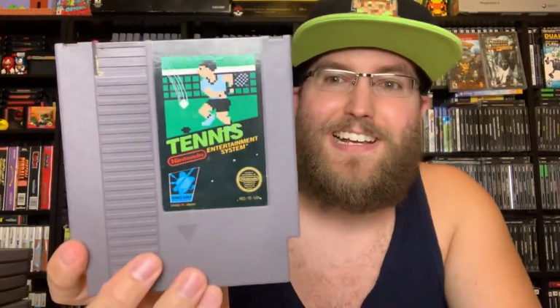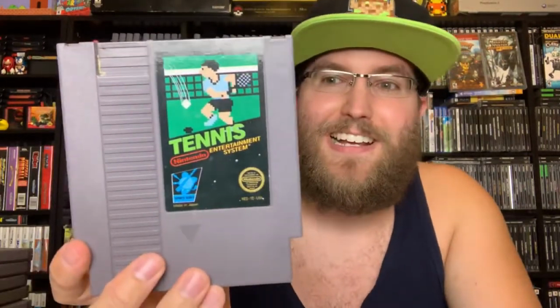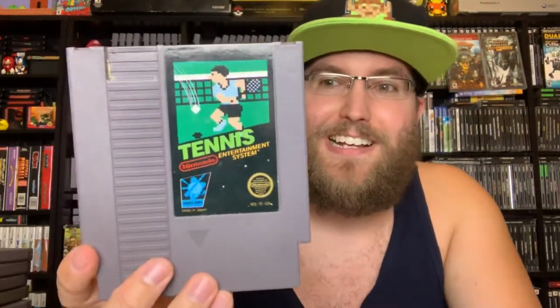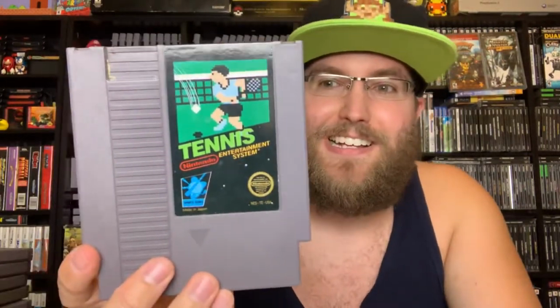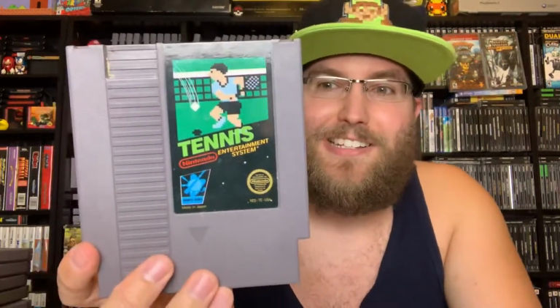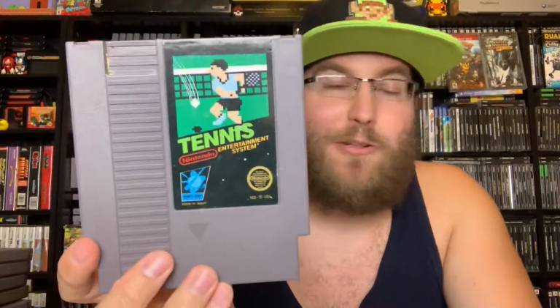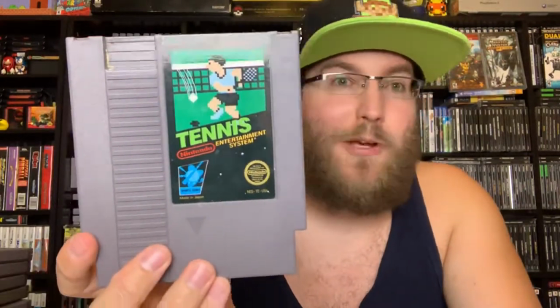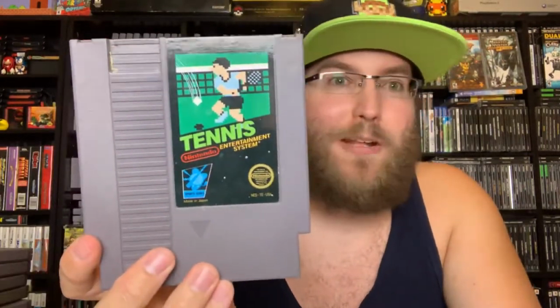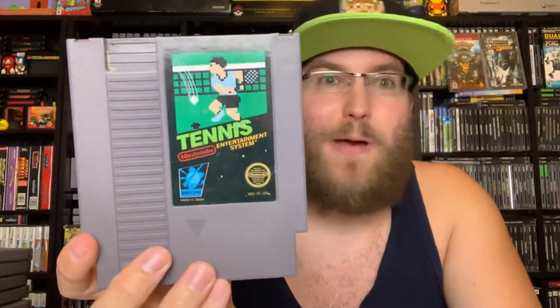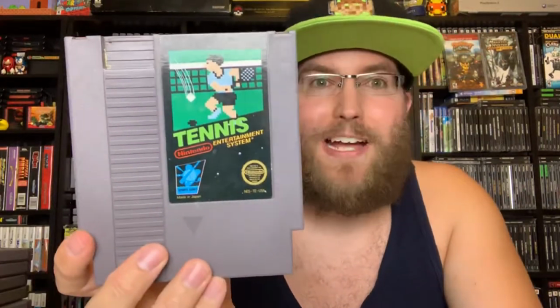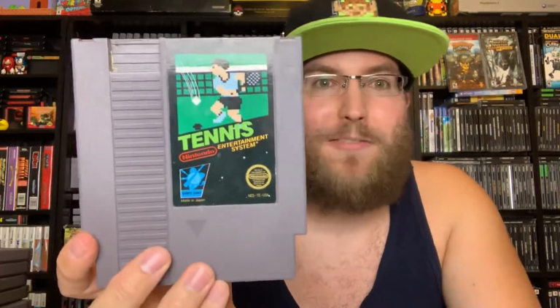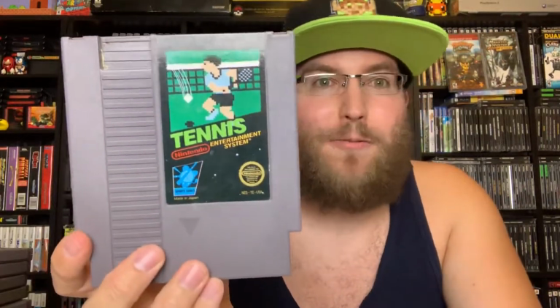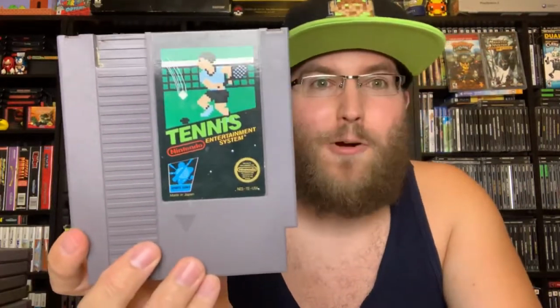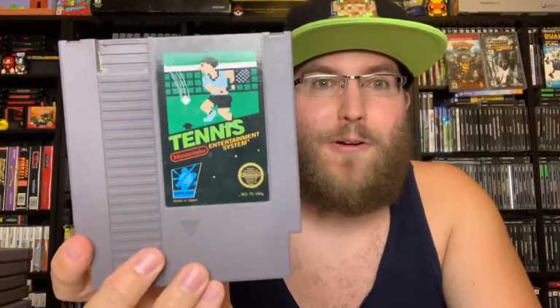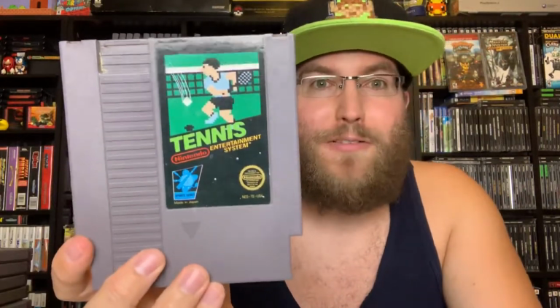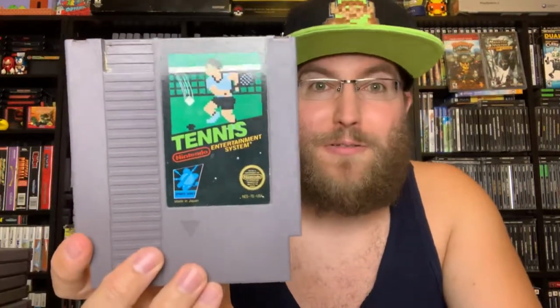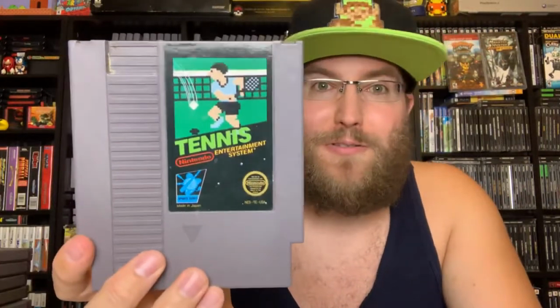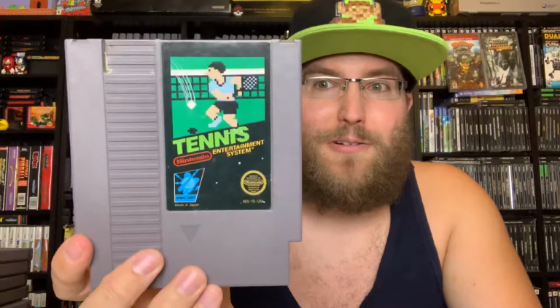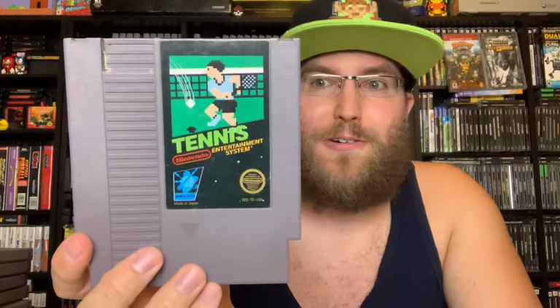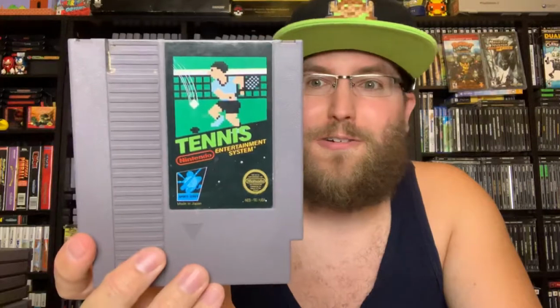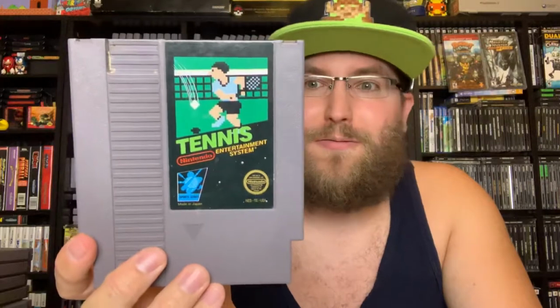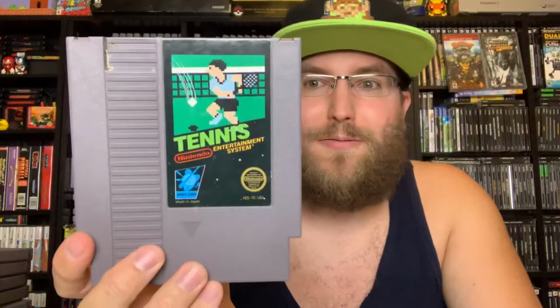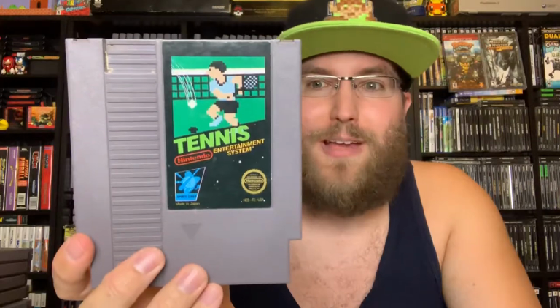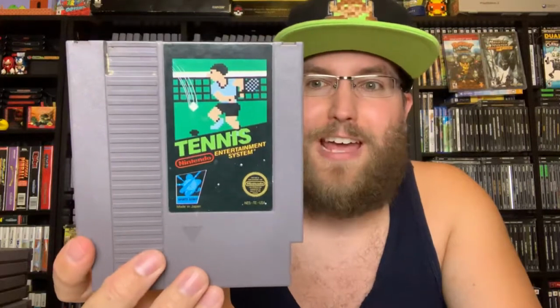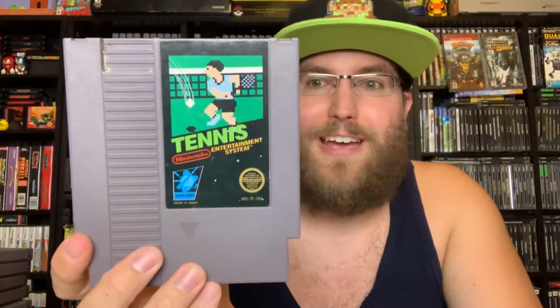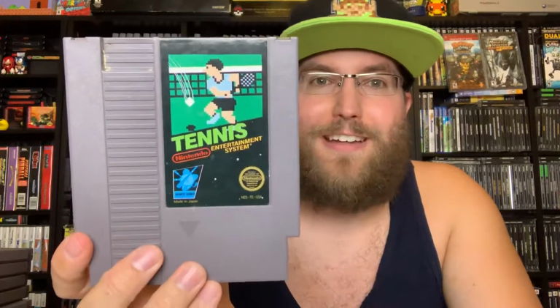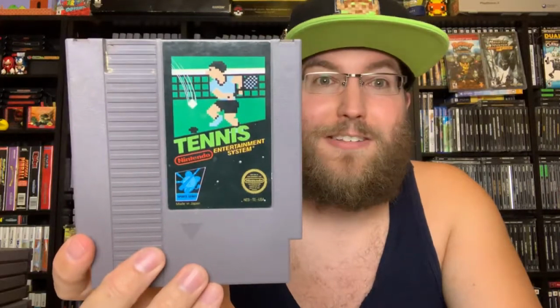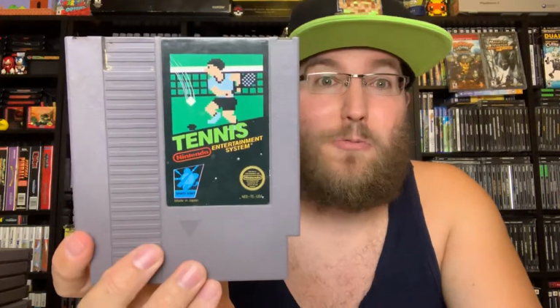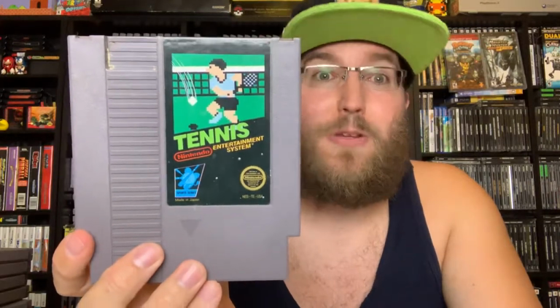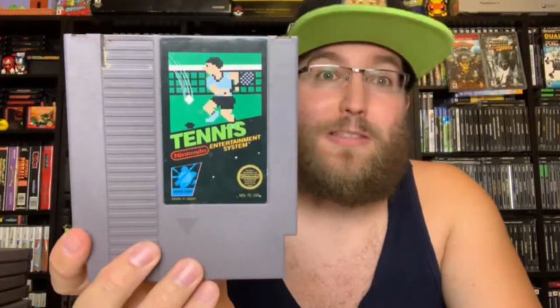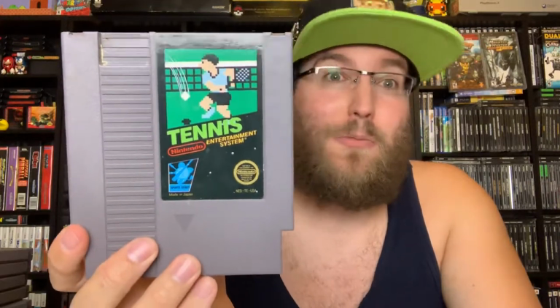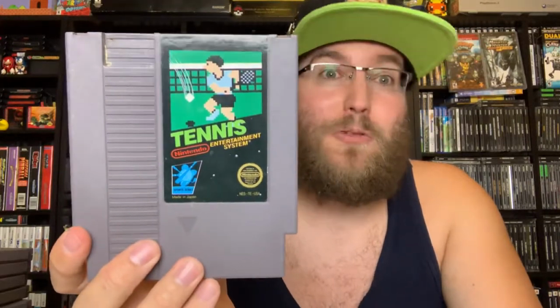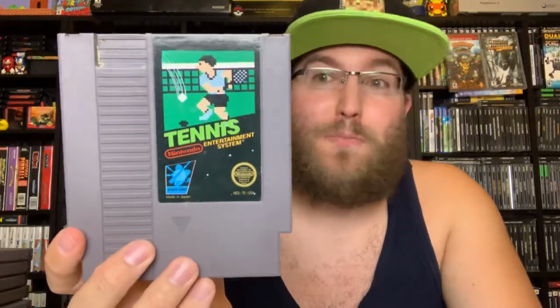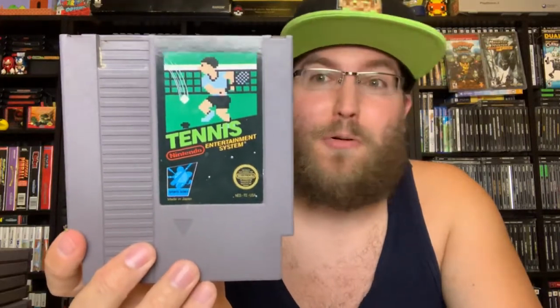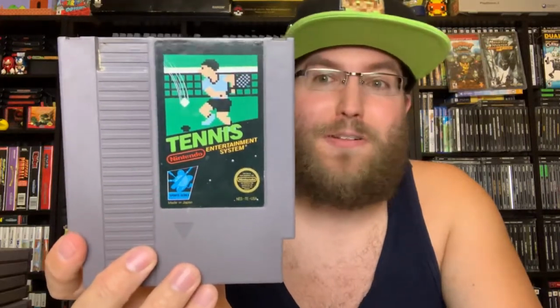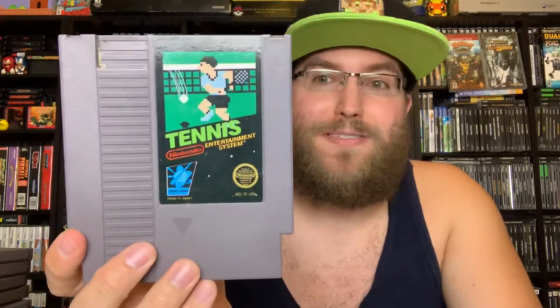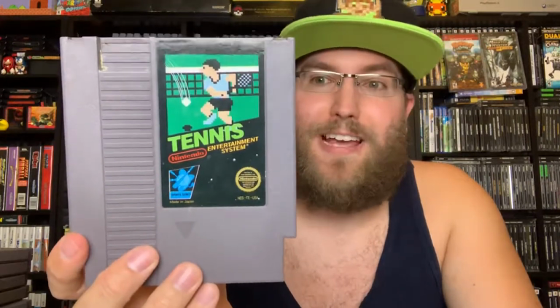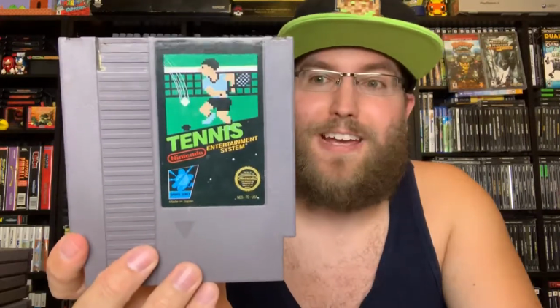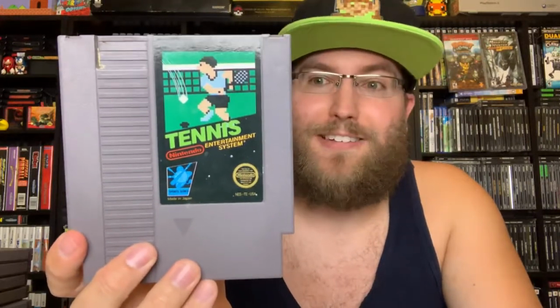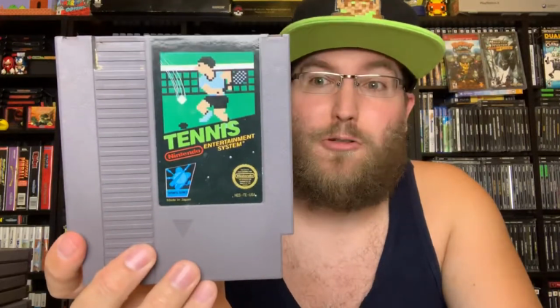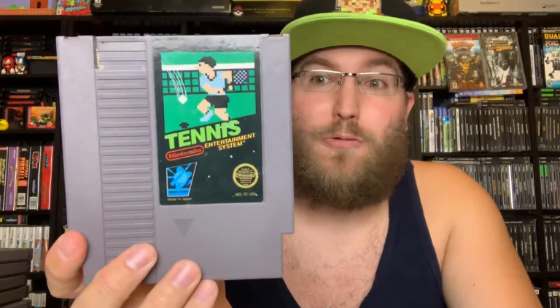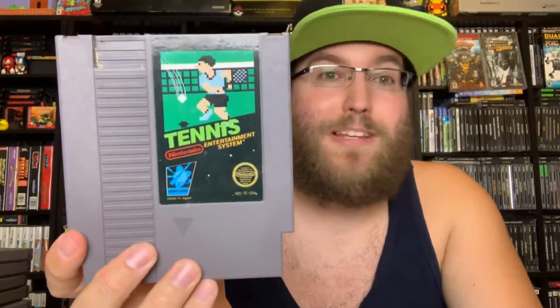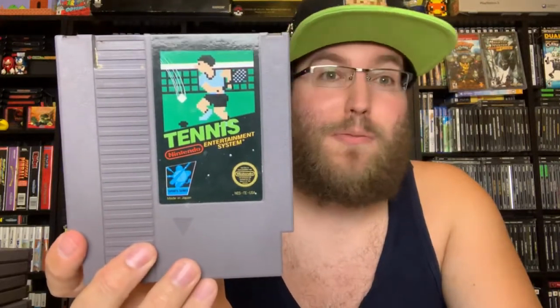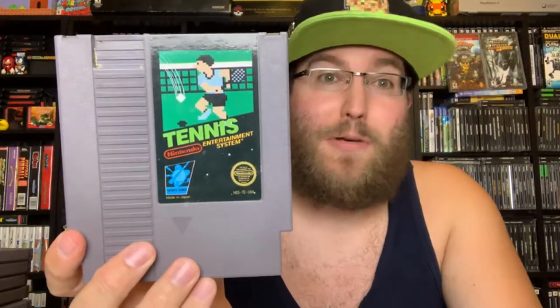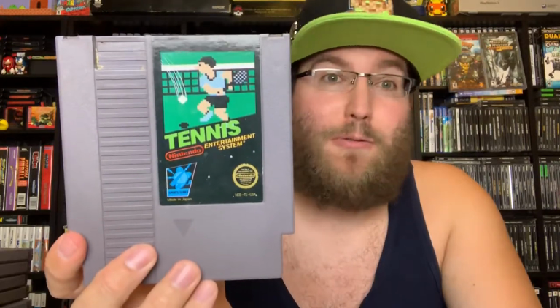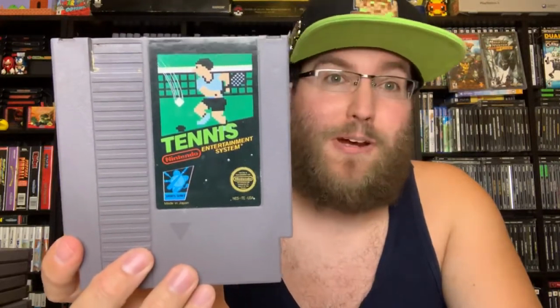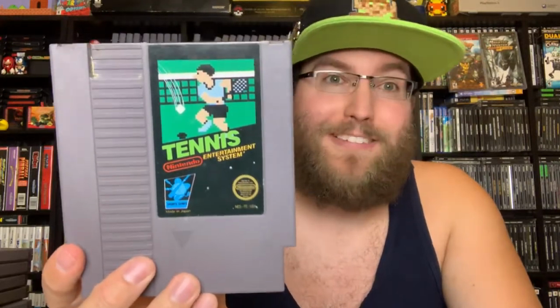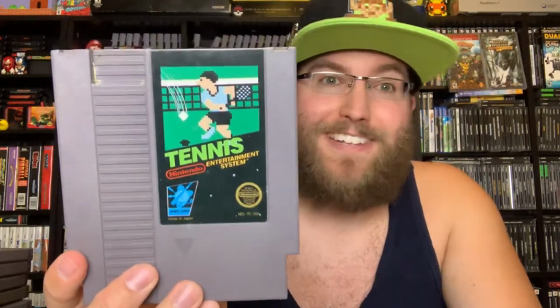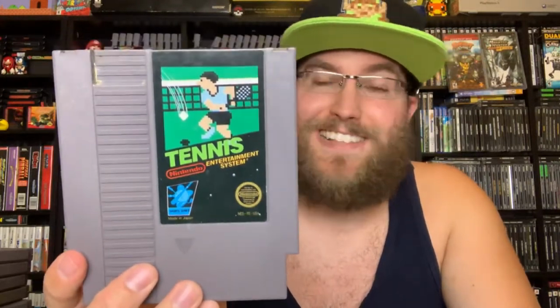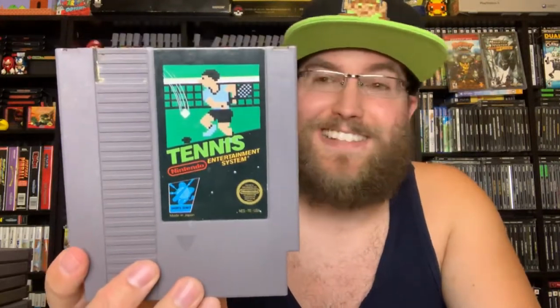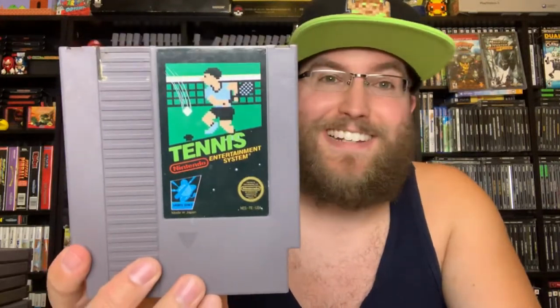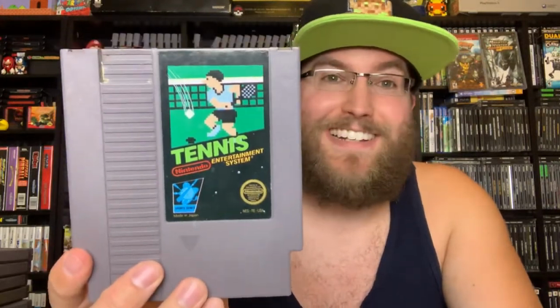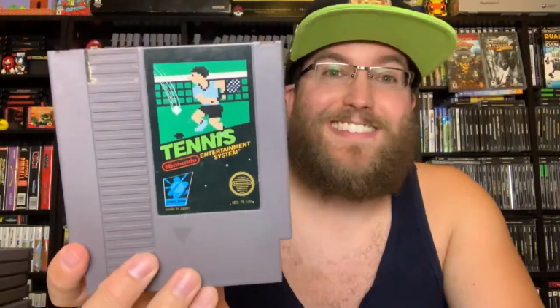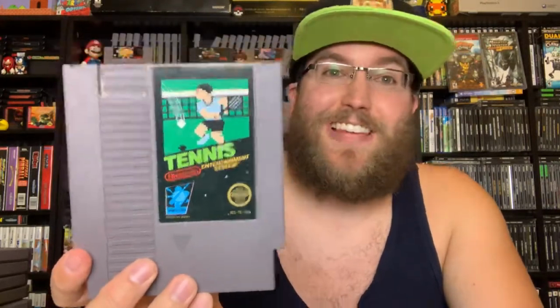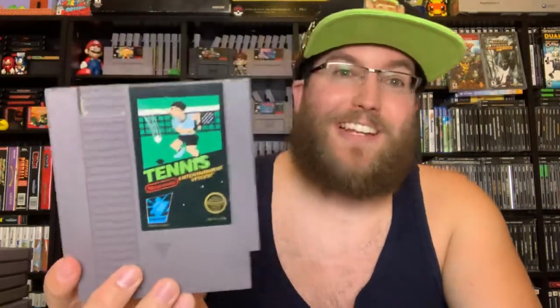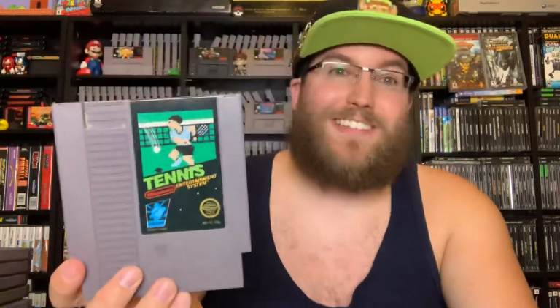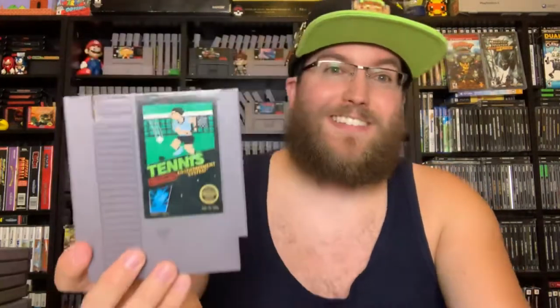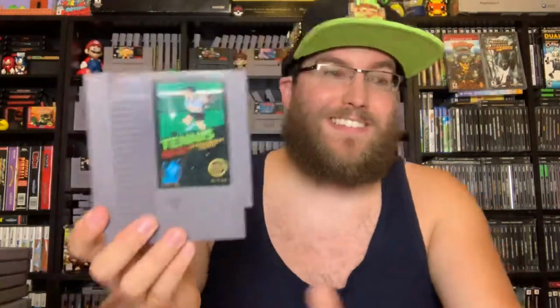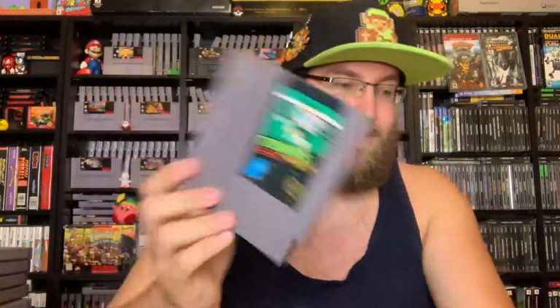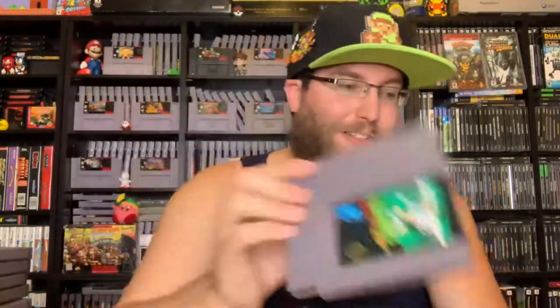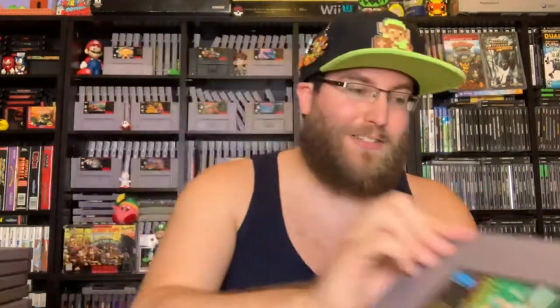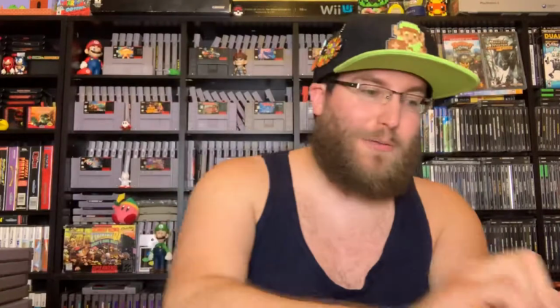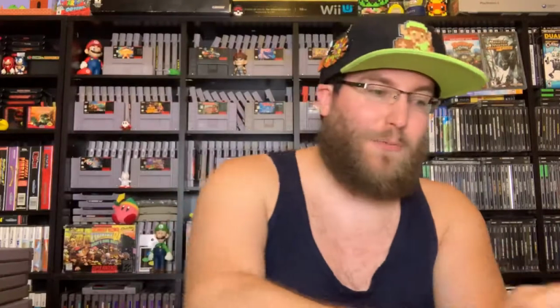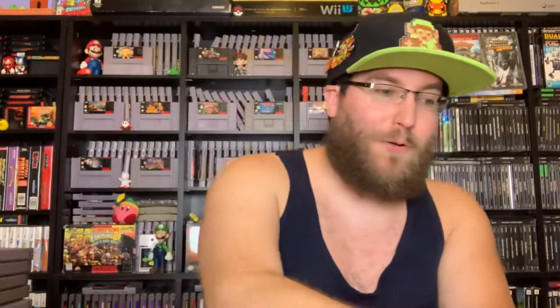Tennis — your common tennis game. There's nothing to say about this, it's tennis. You hit it back and forth, you serve, you get the most points and you get the big win. That's it, it's tennis, real simple.